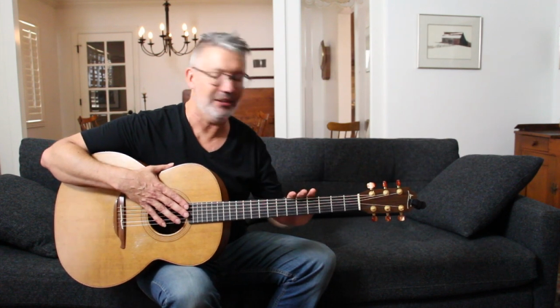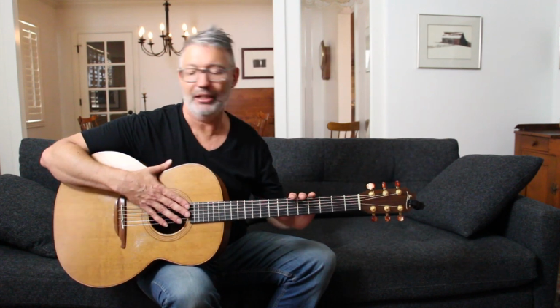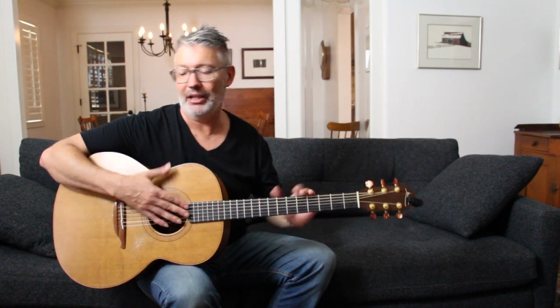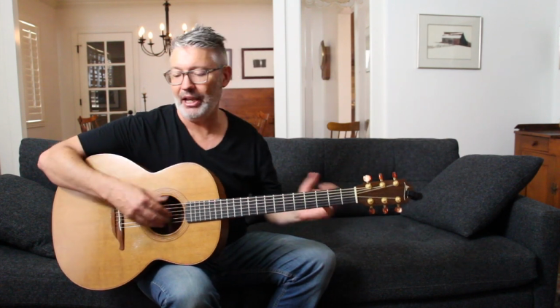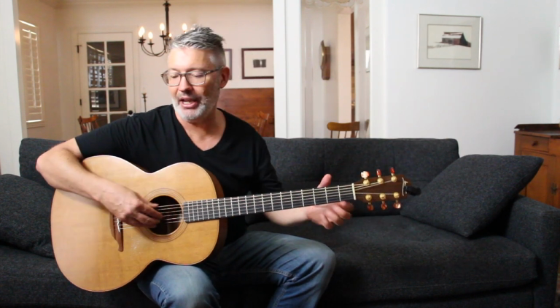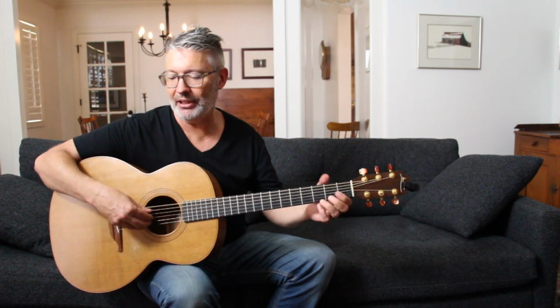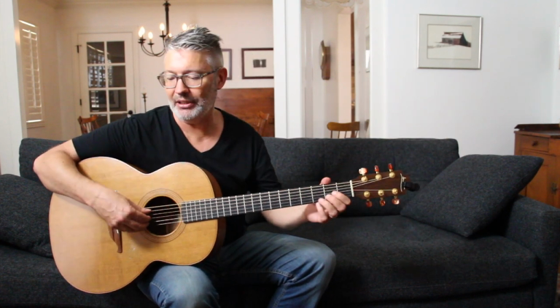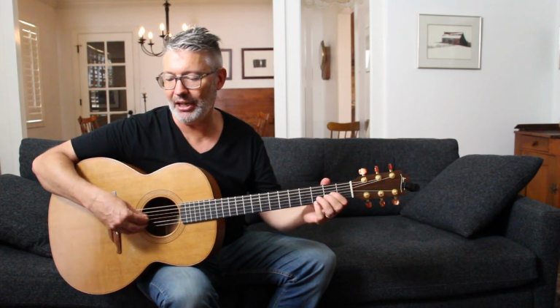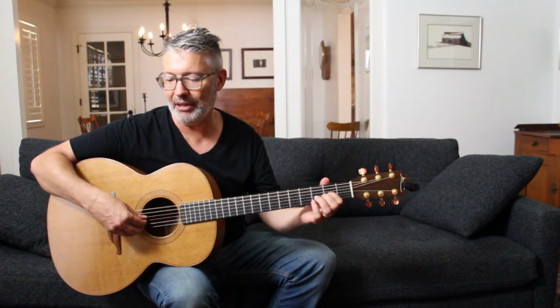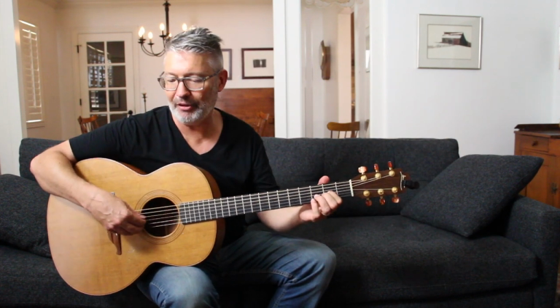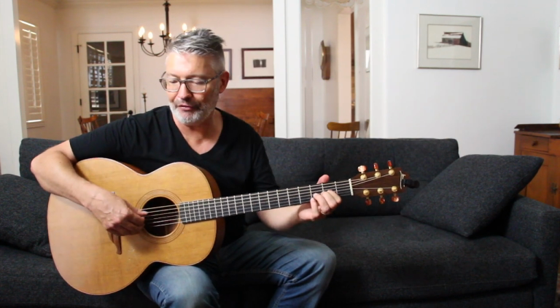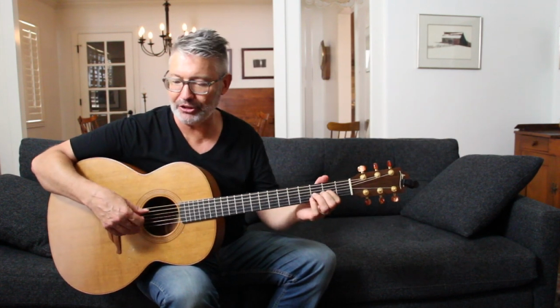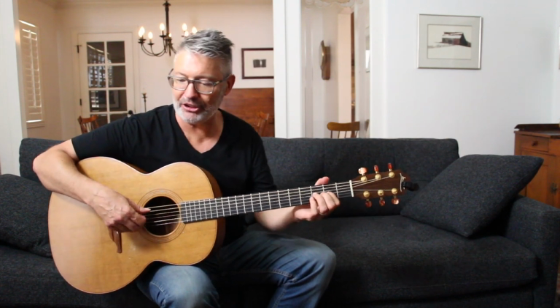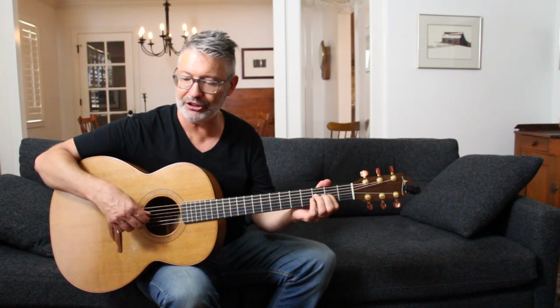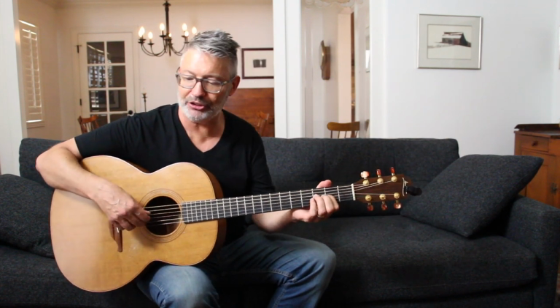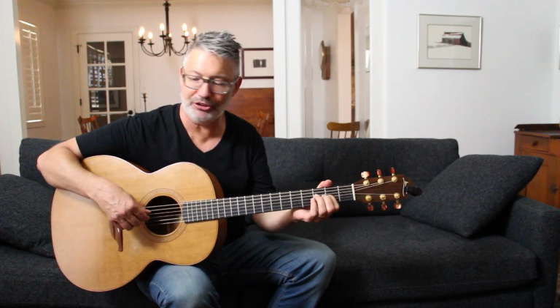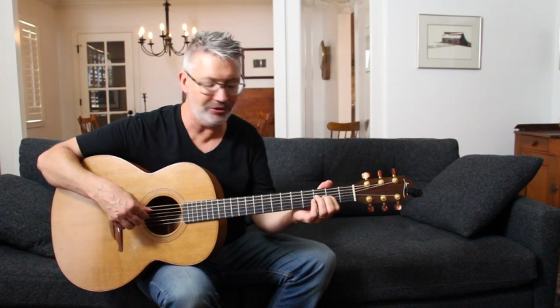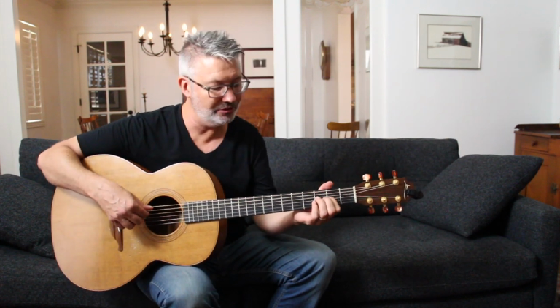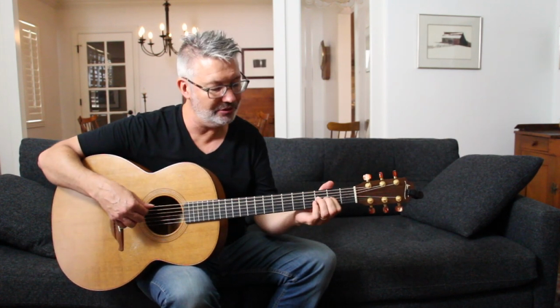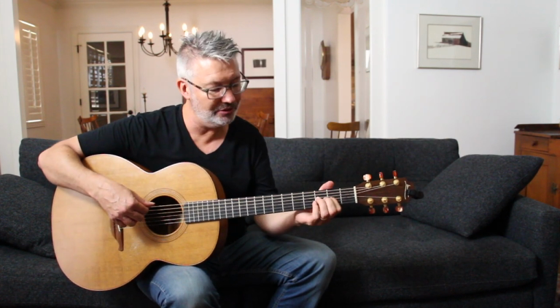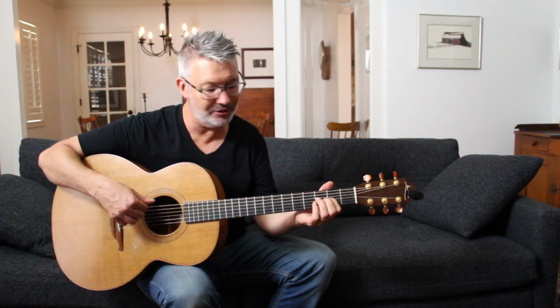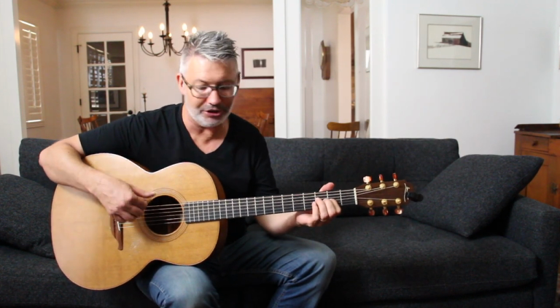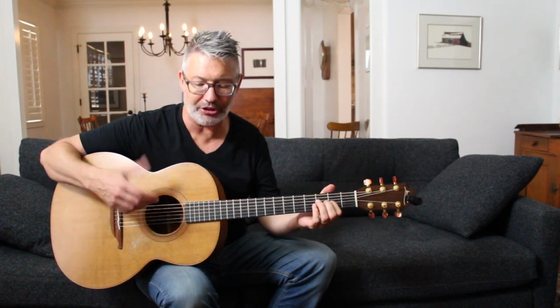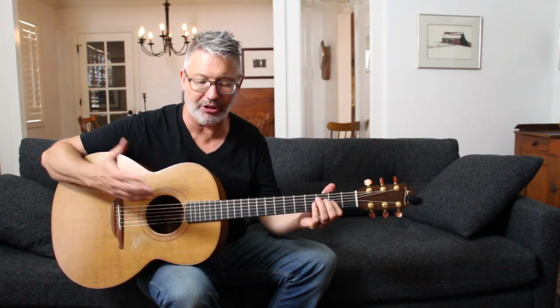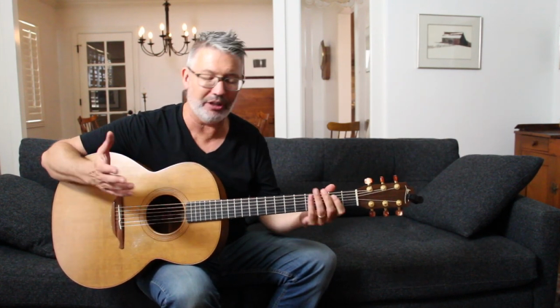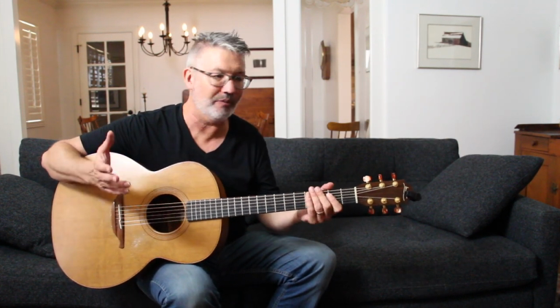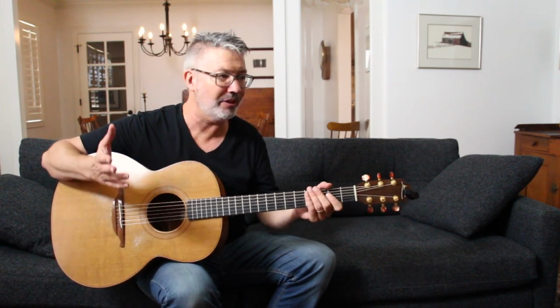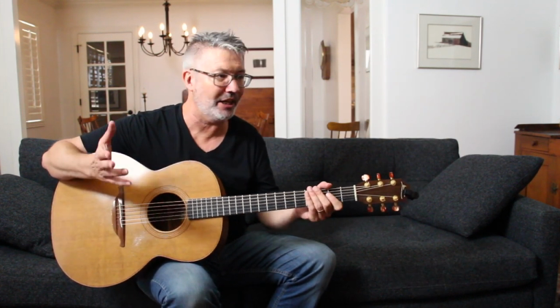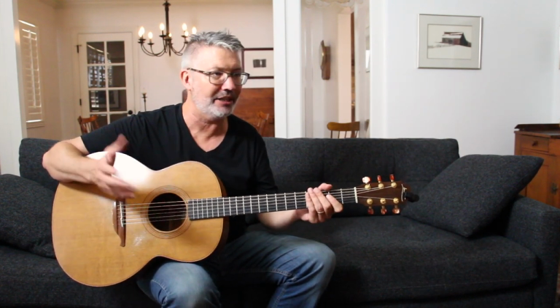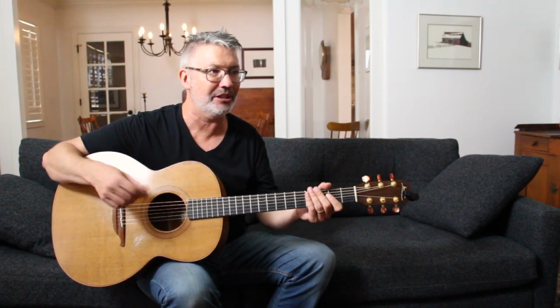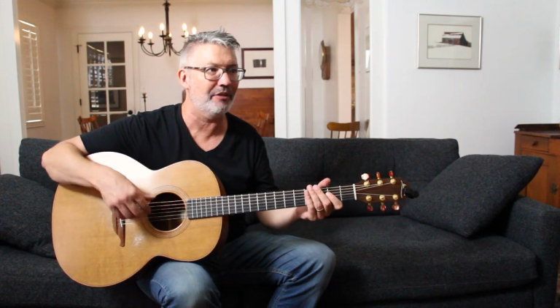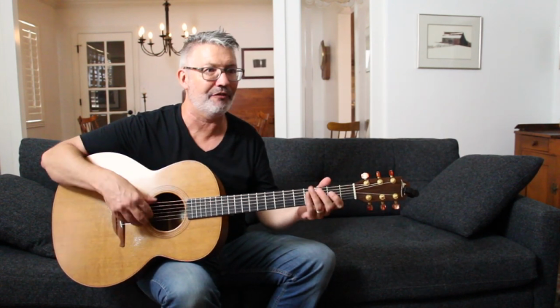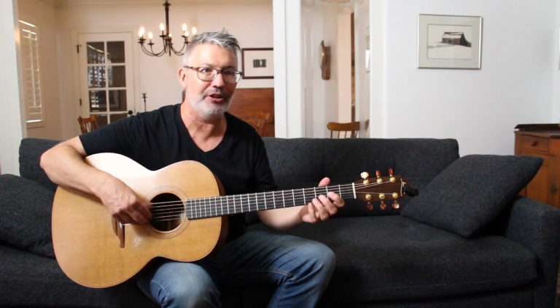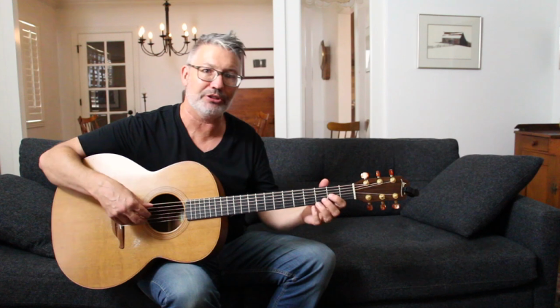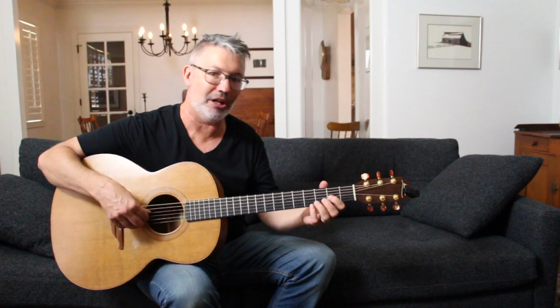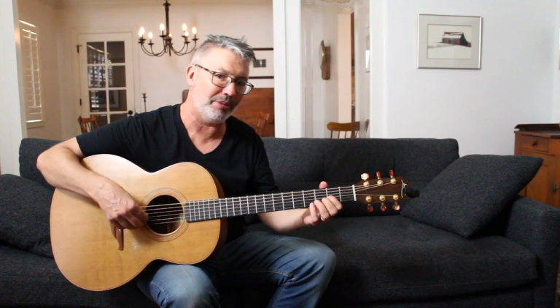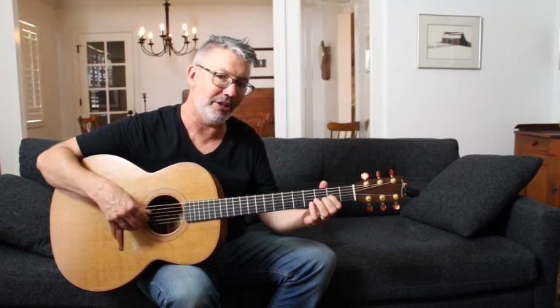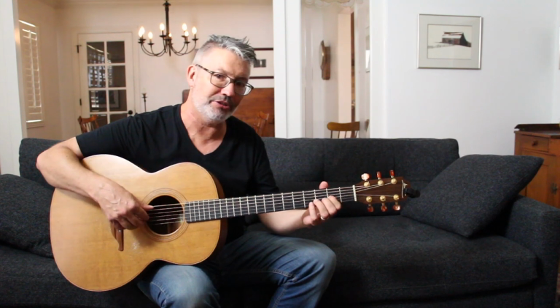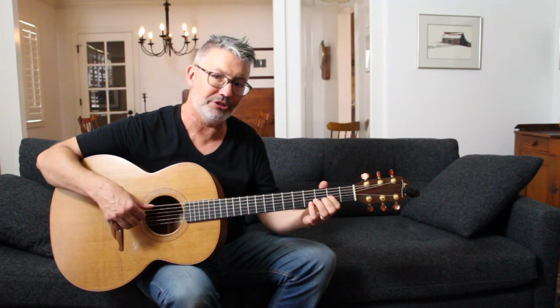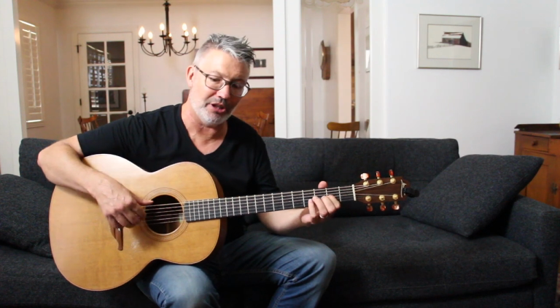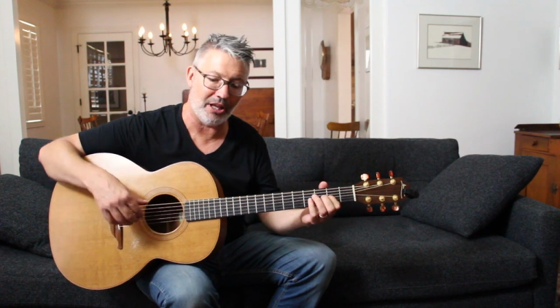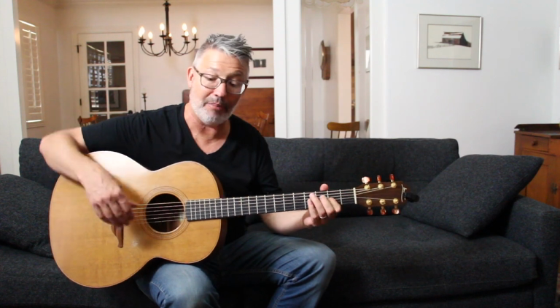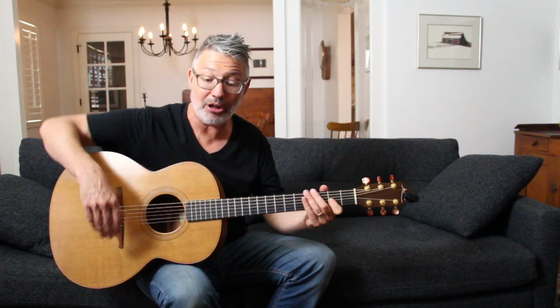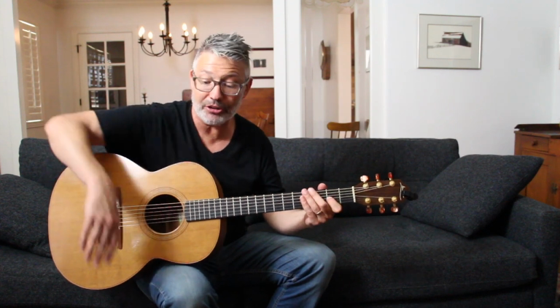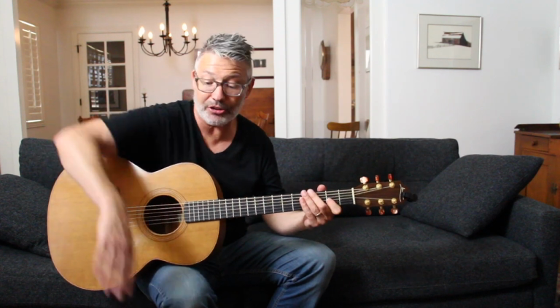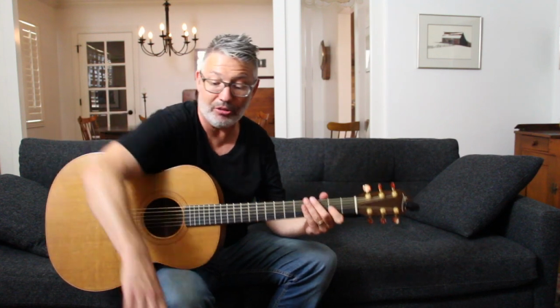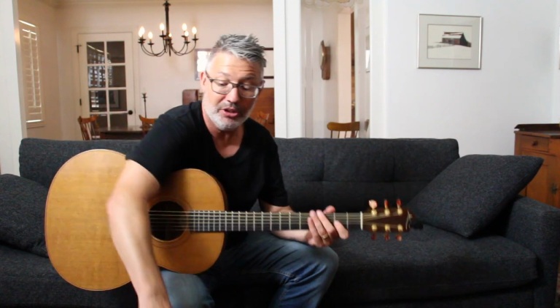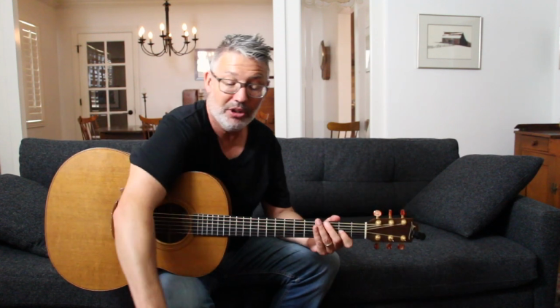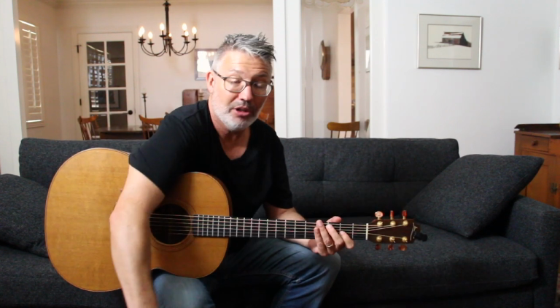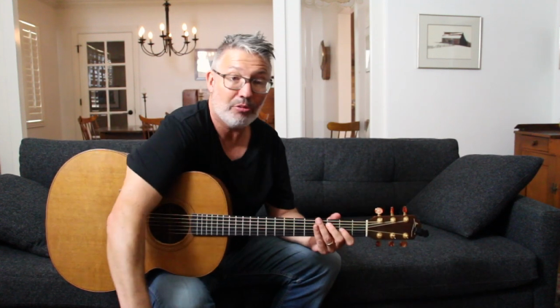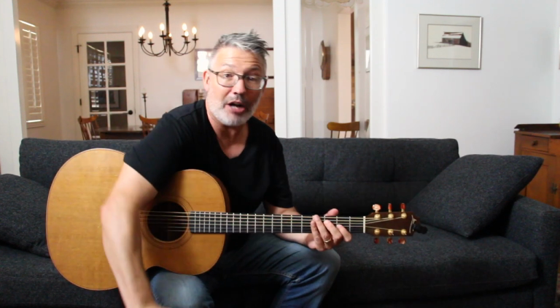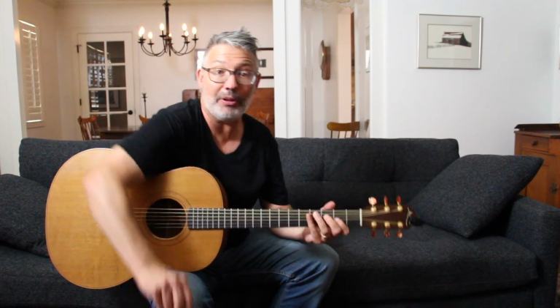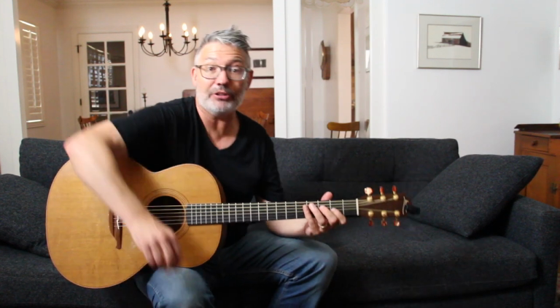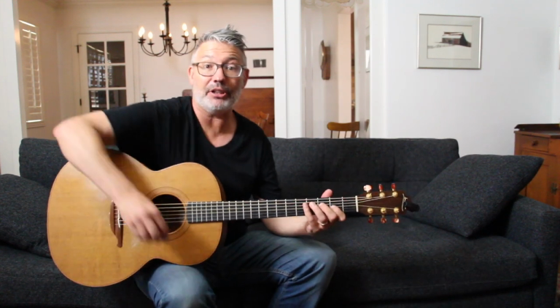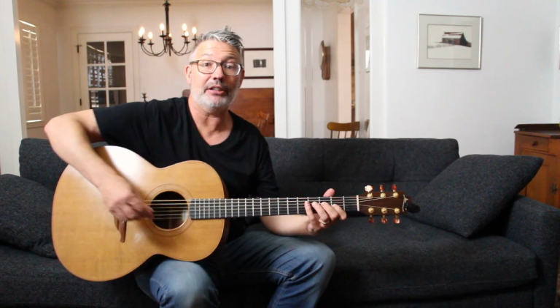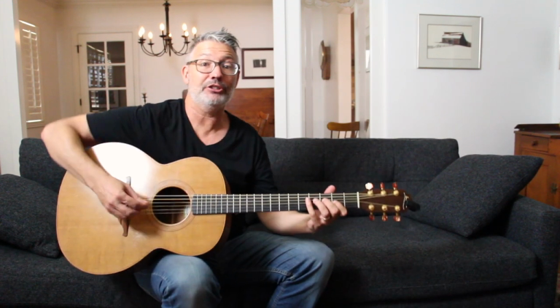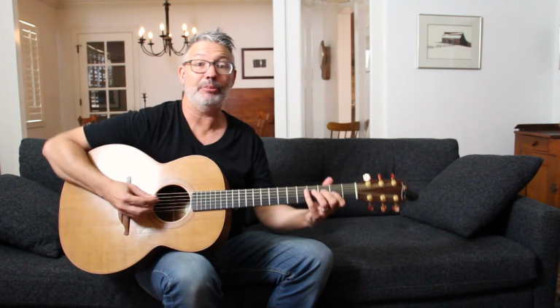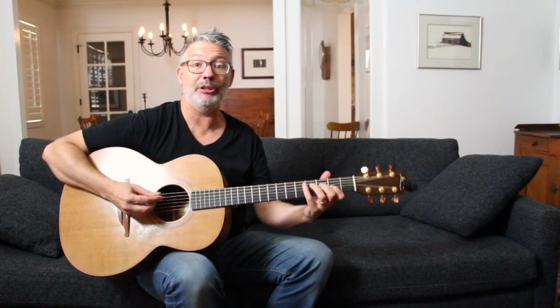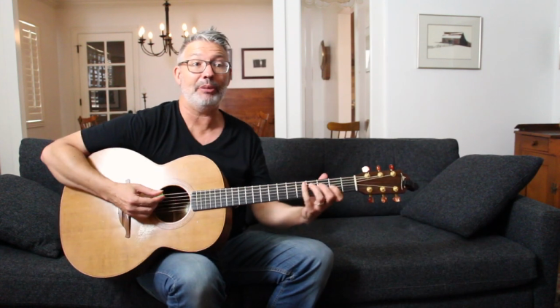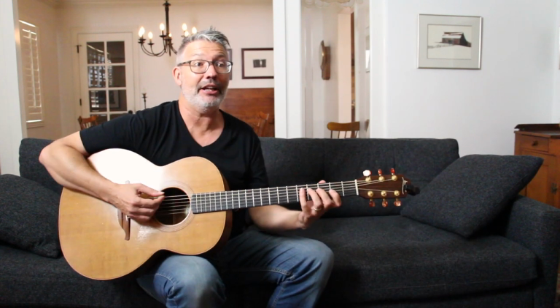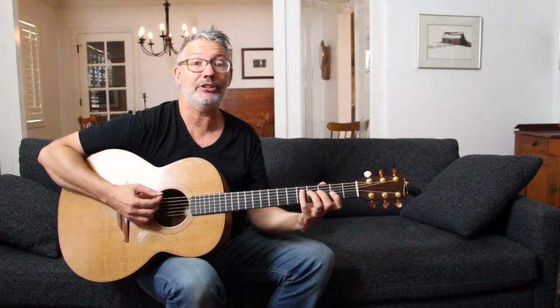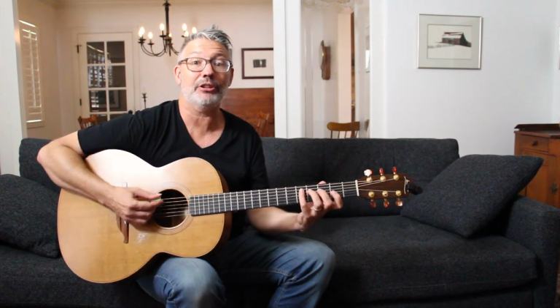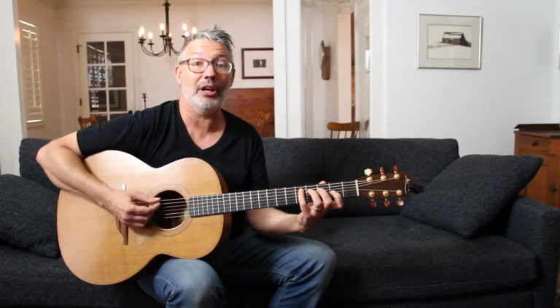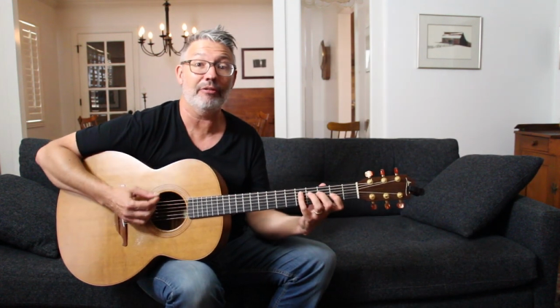First, let me say that fingerstyle players use it a lot, but also rock players like Jimmy Page love this tuning.